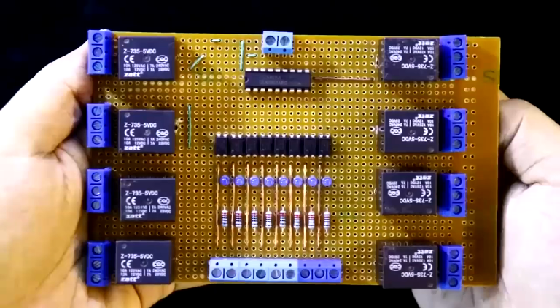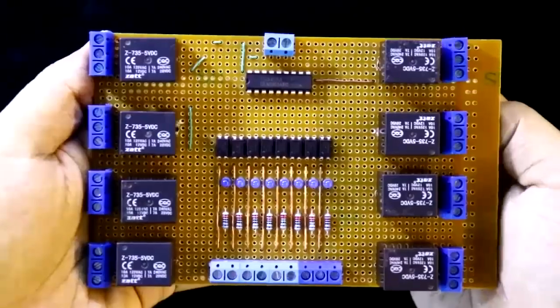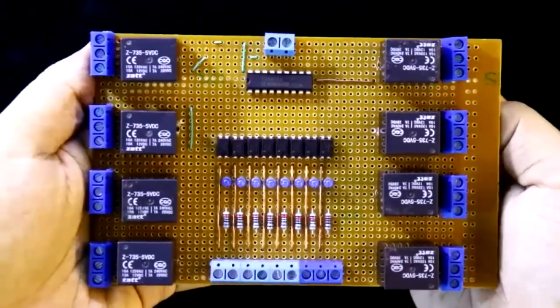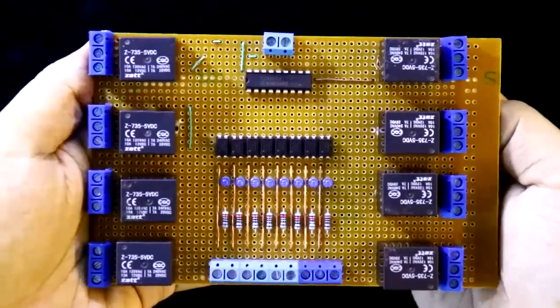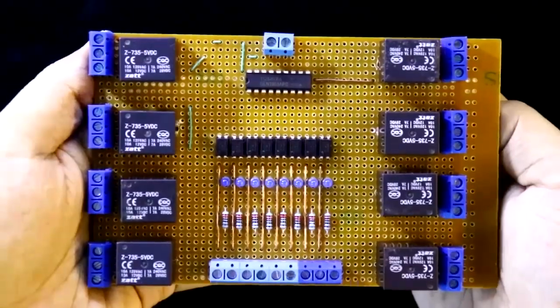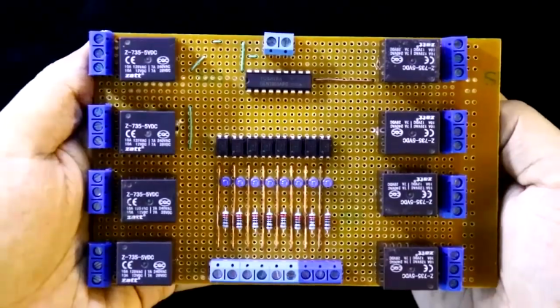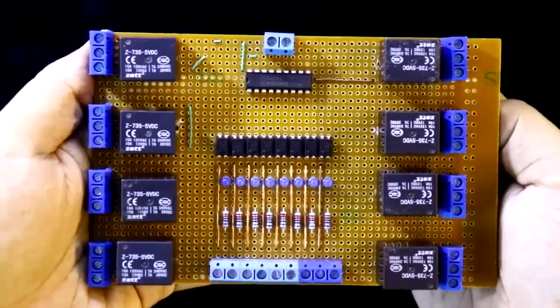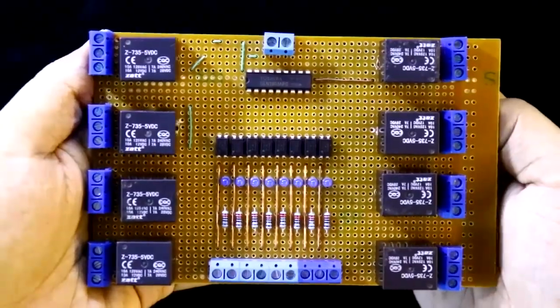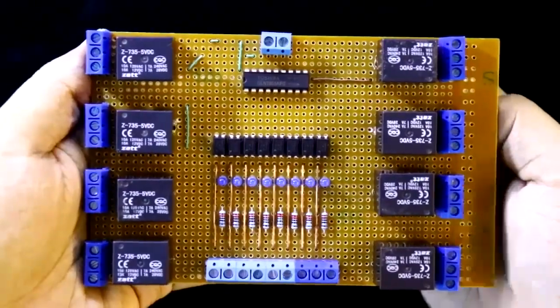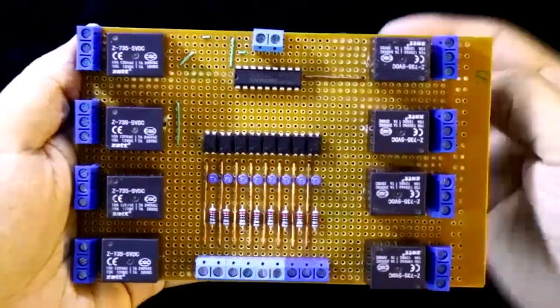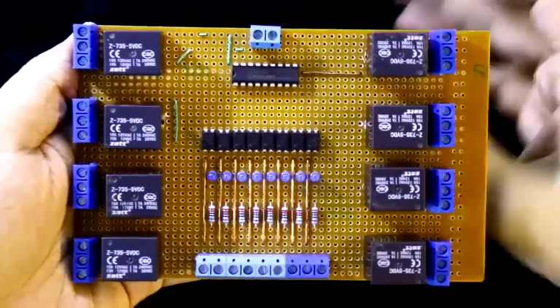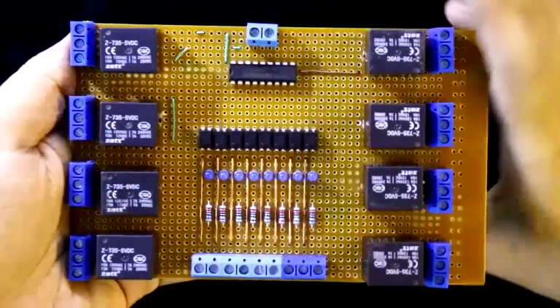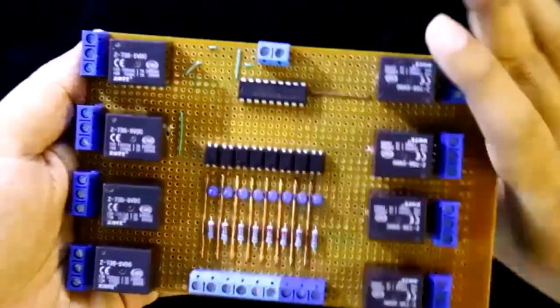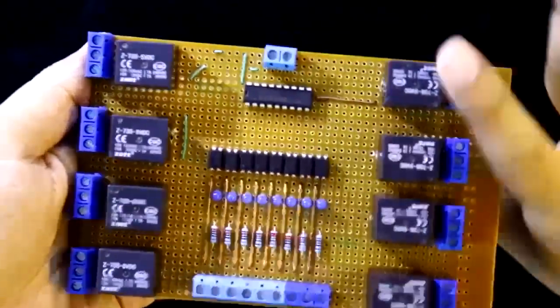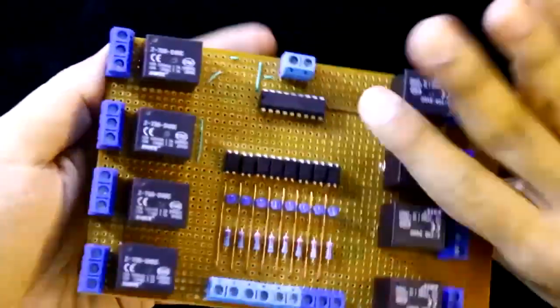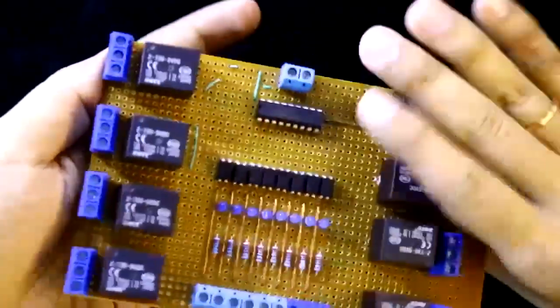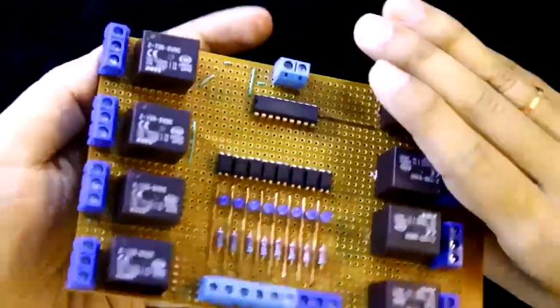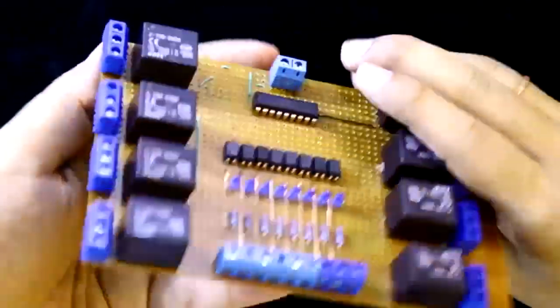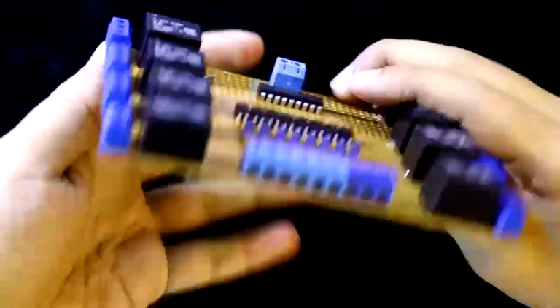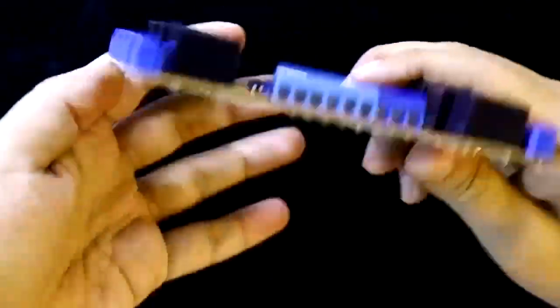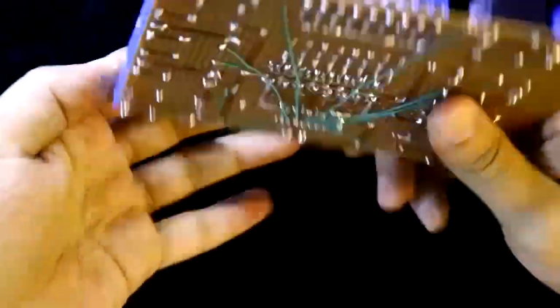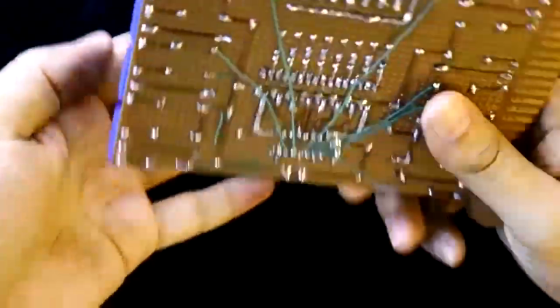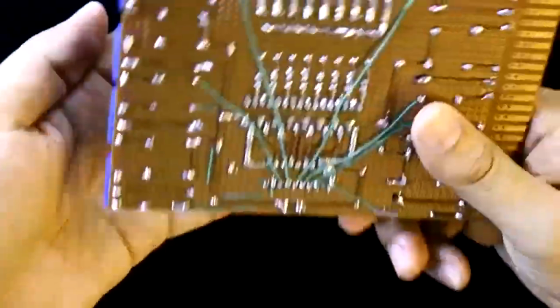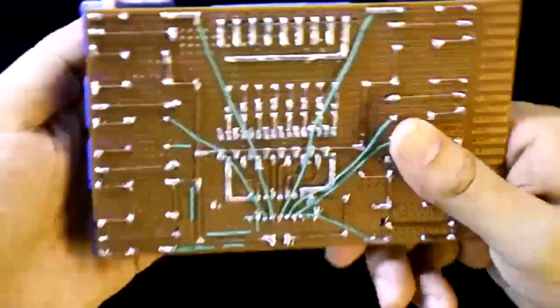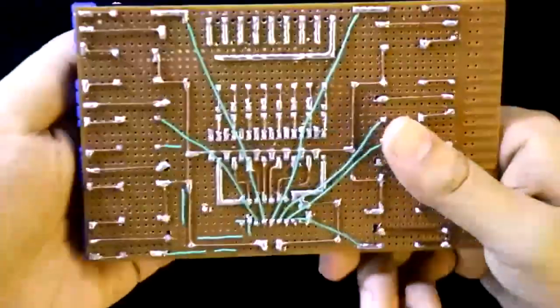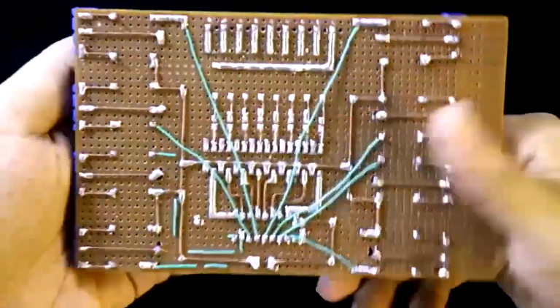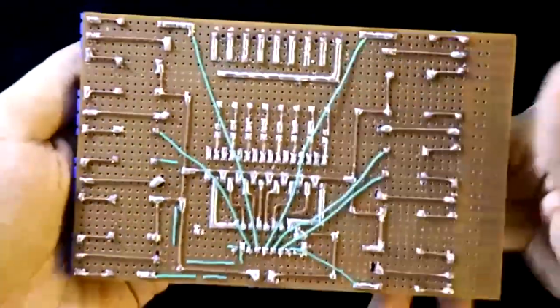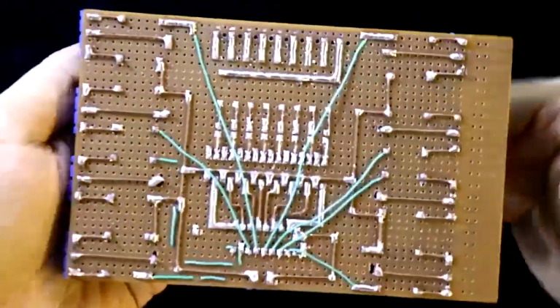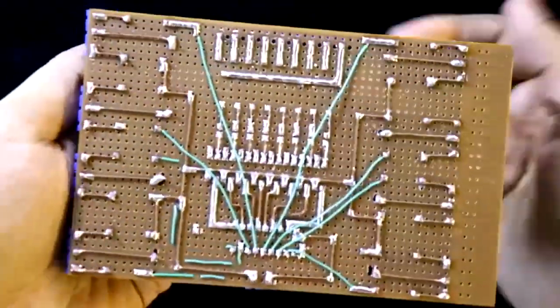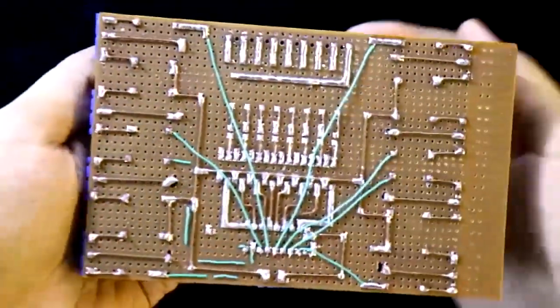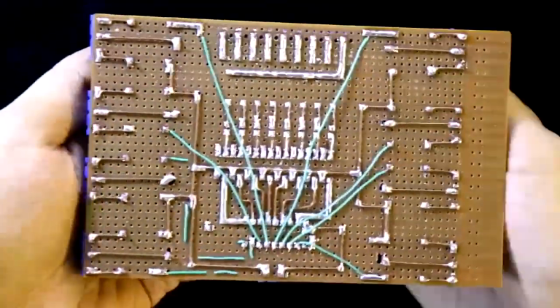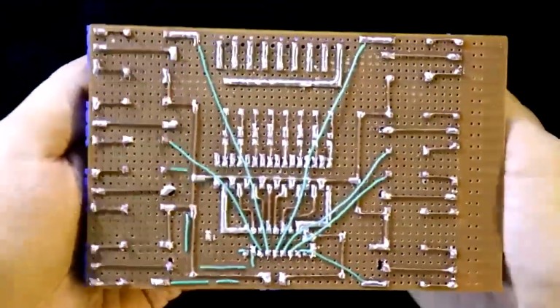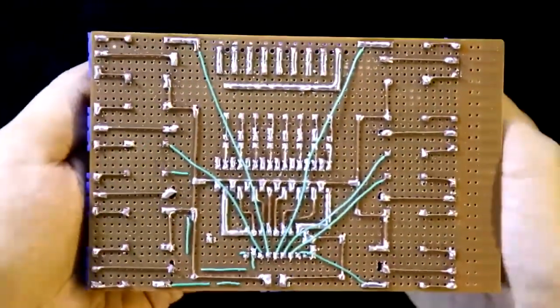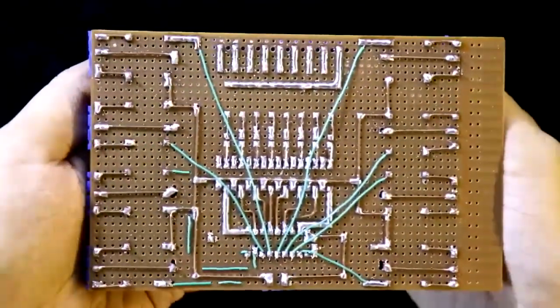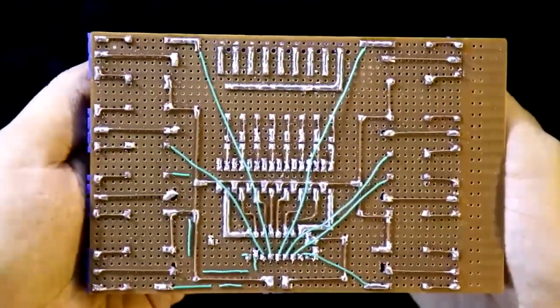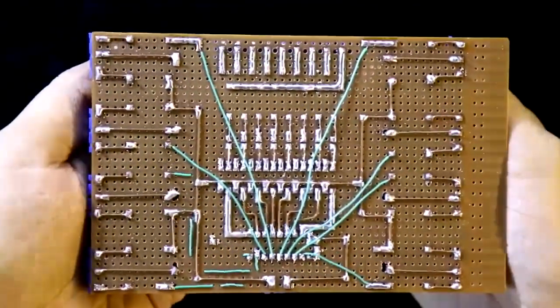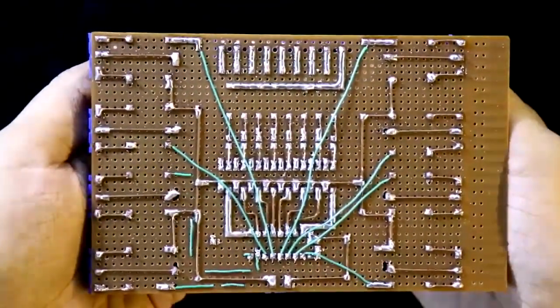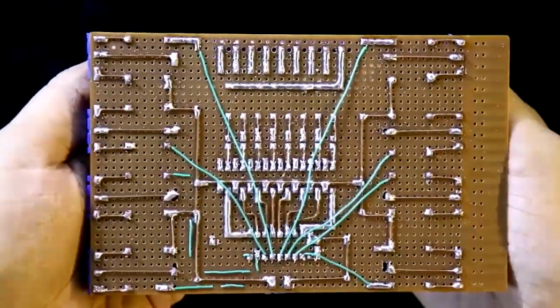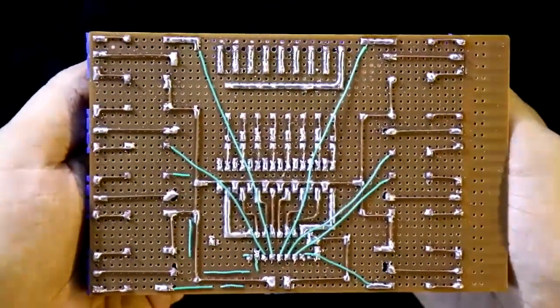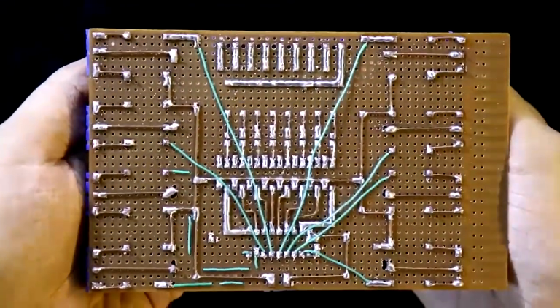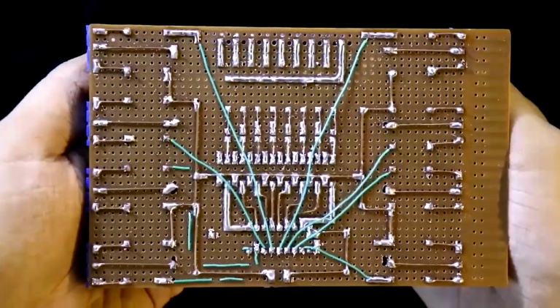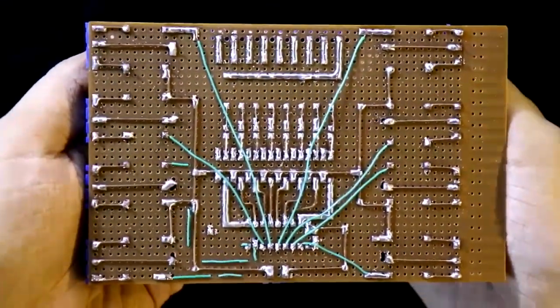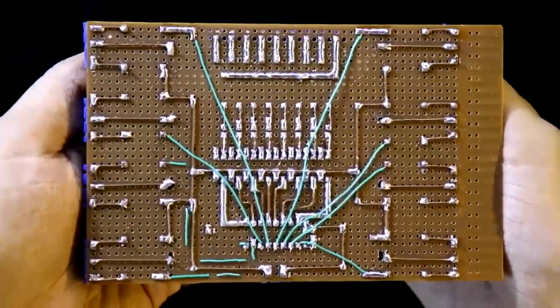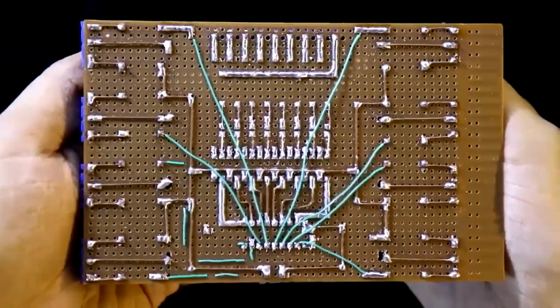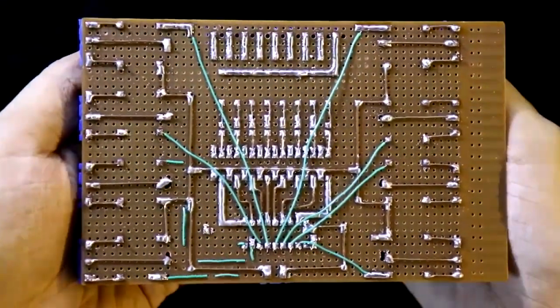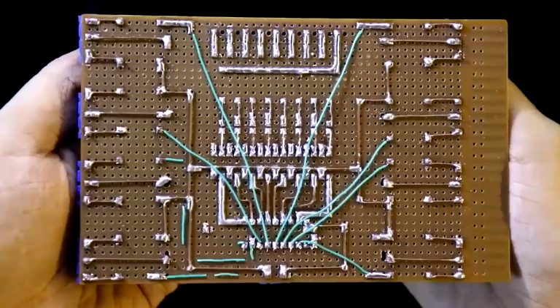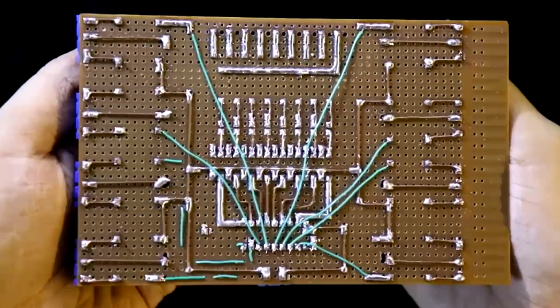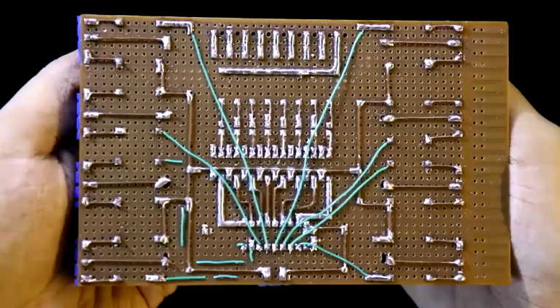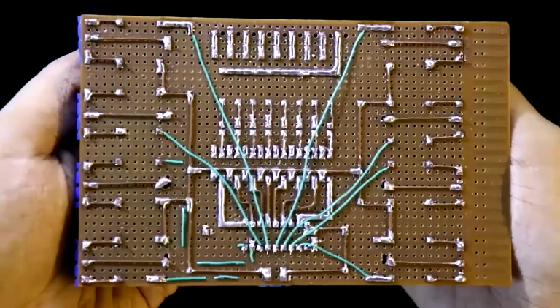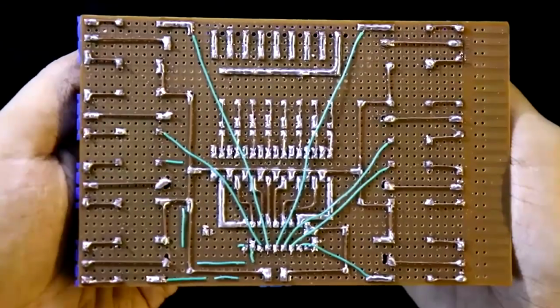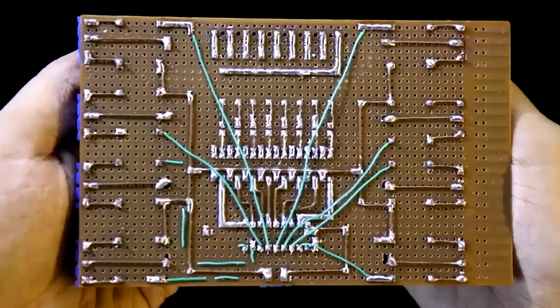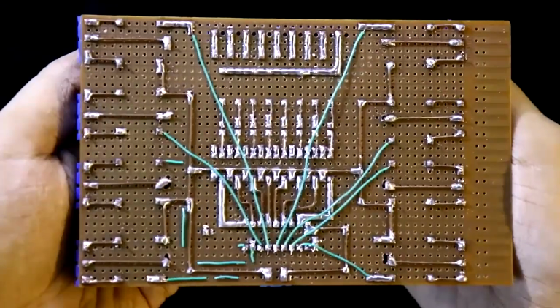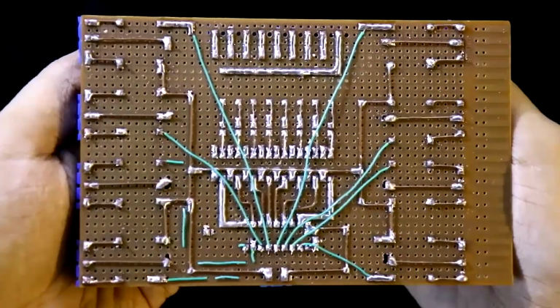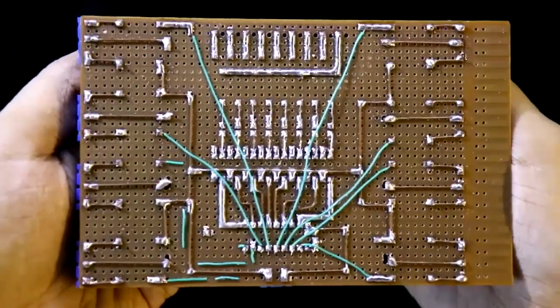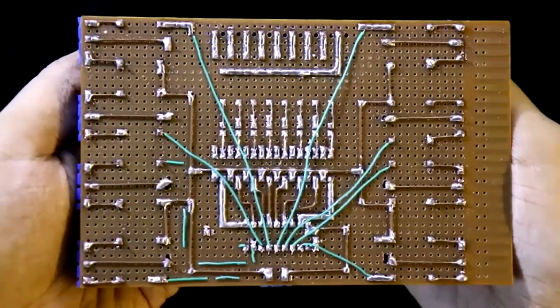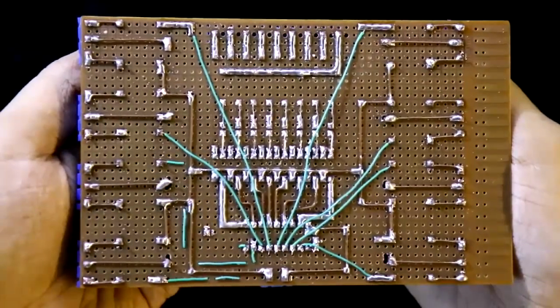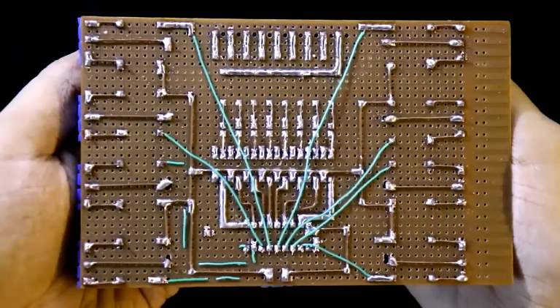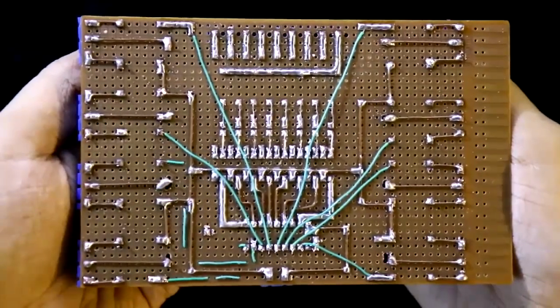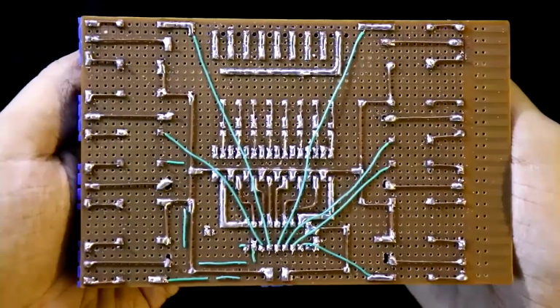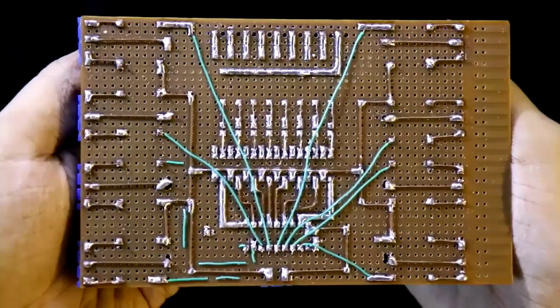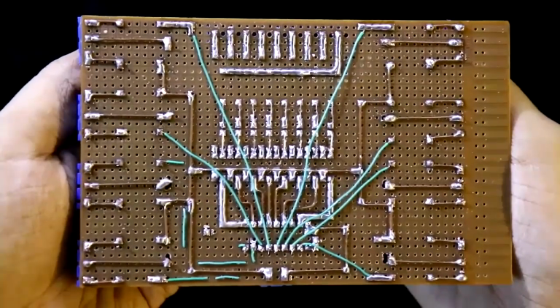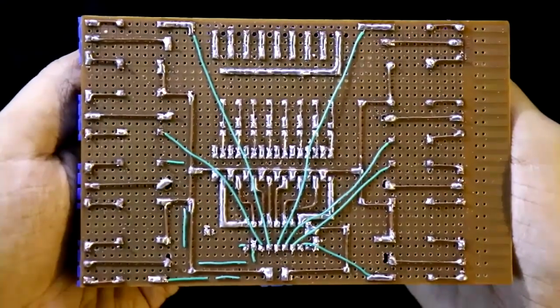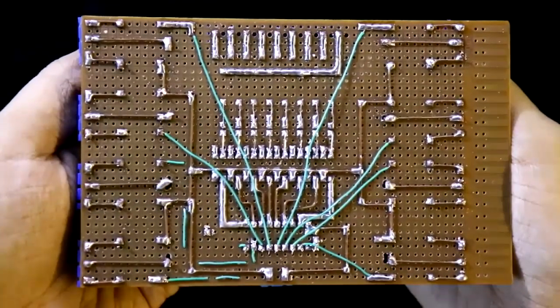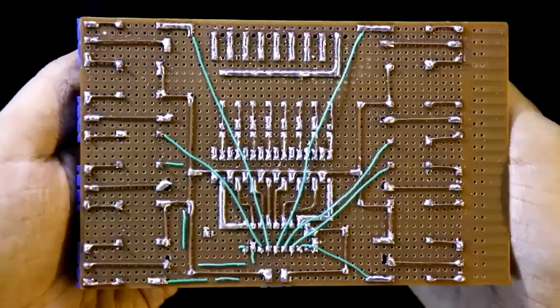Hello guys, in this video we are going to see a high-triggered isolated relay driver circuit. So let's get started.